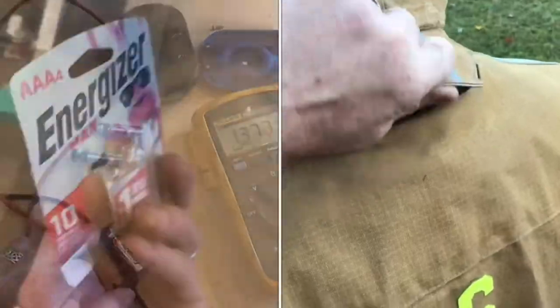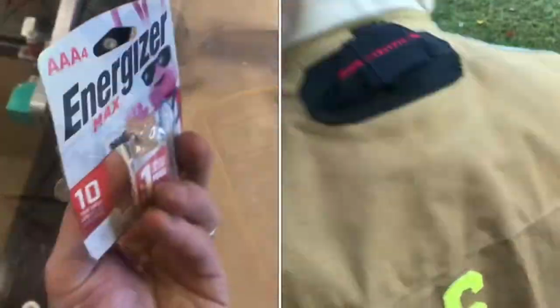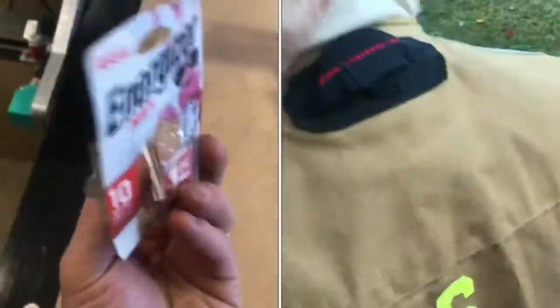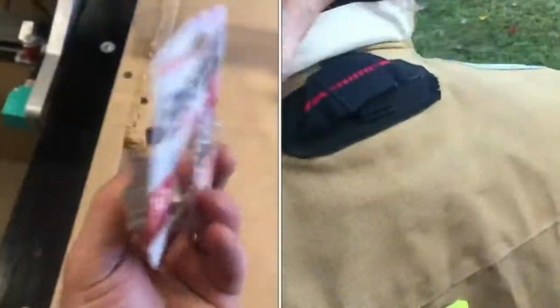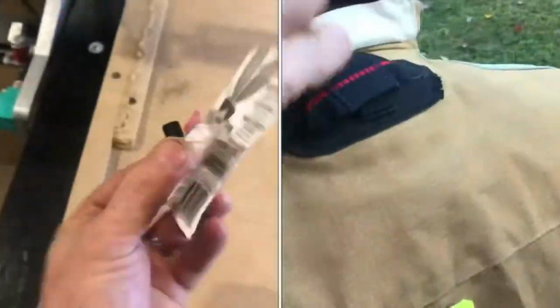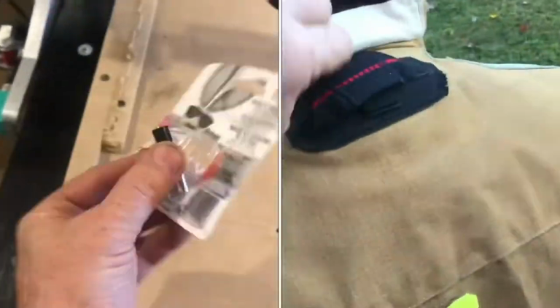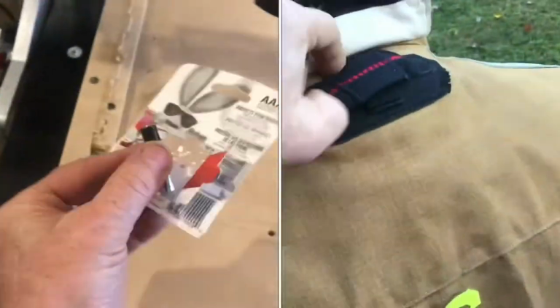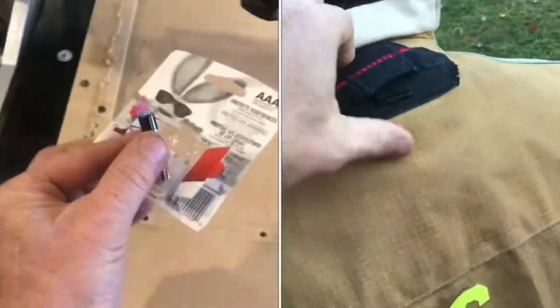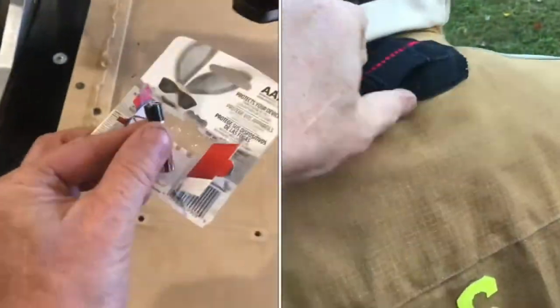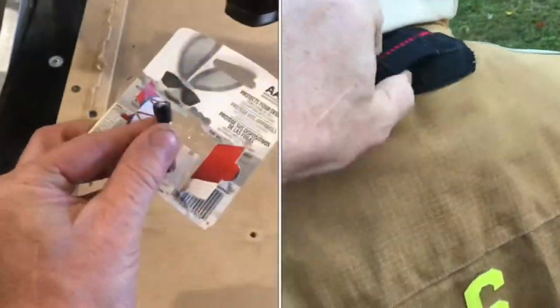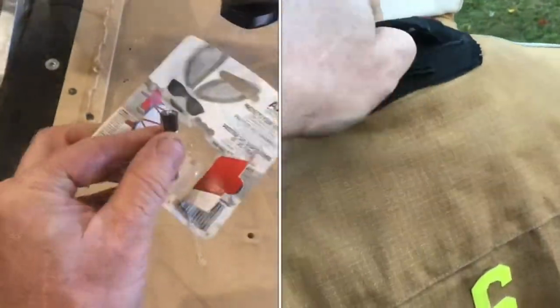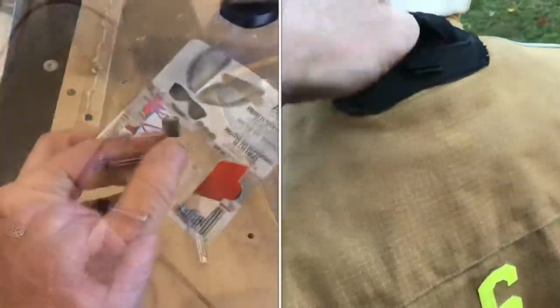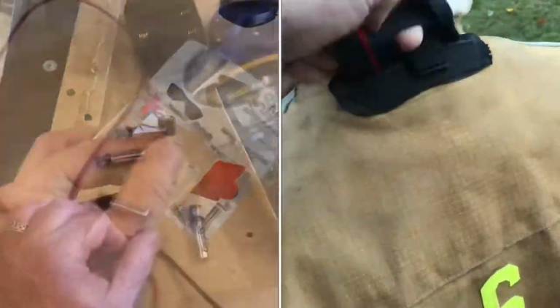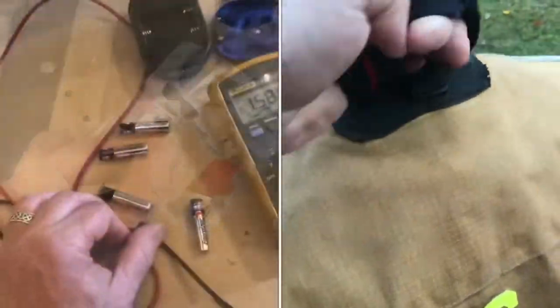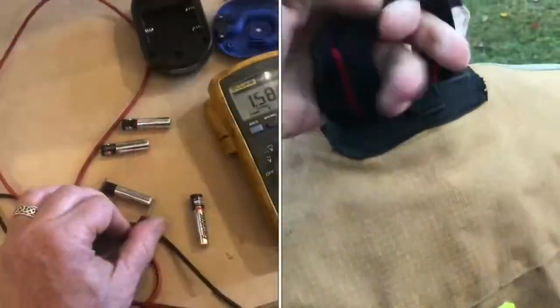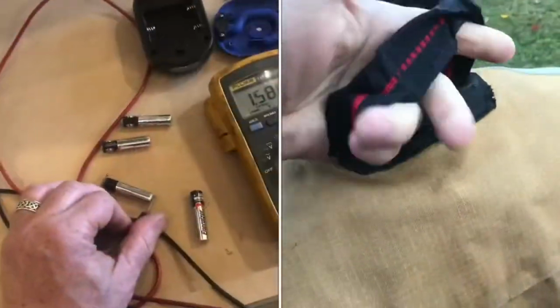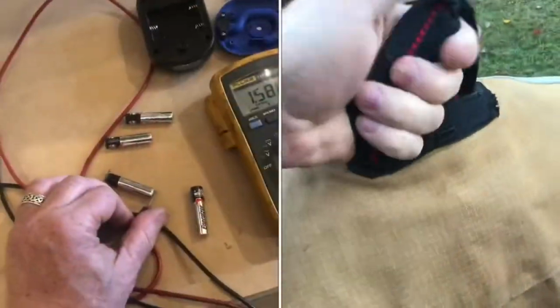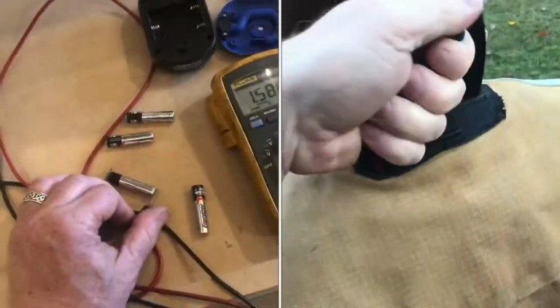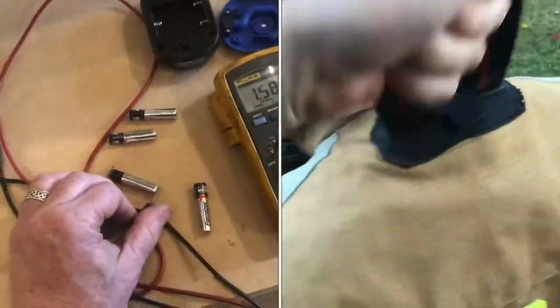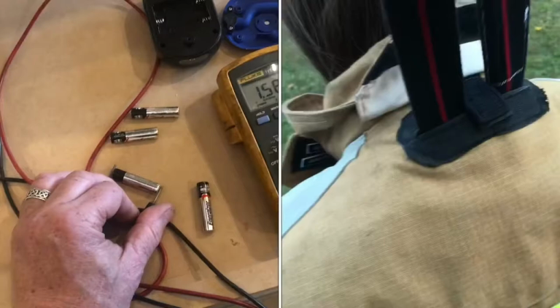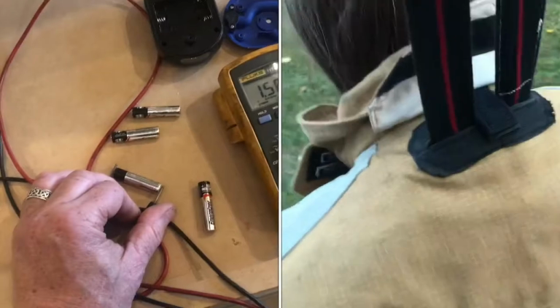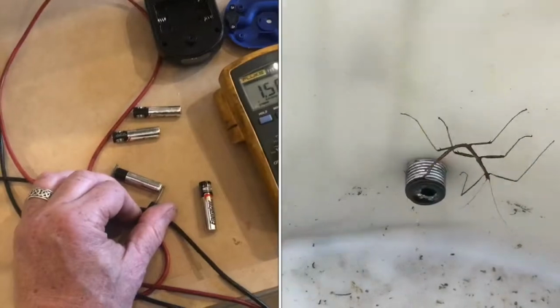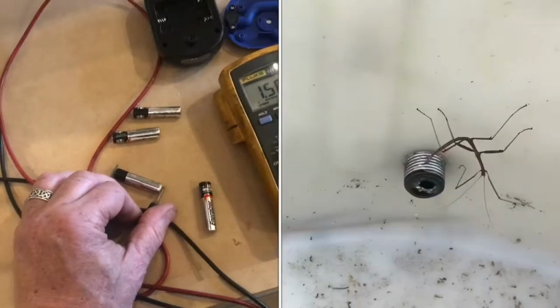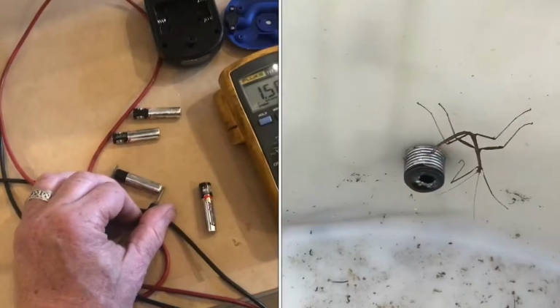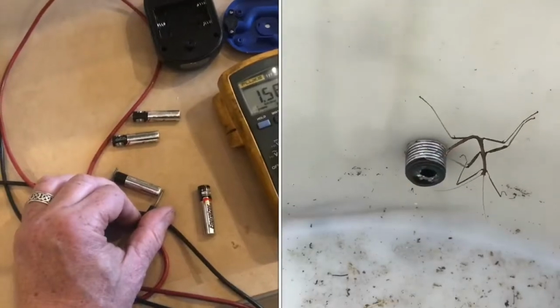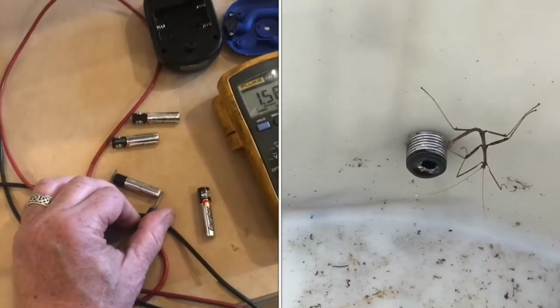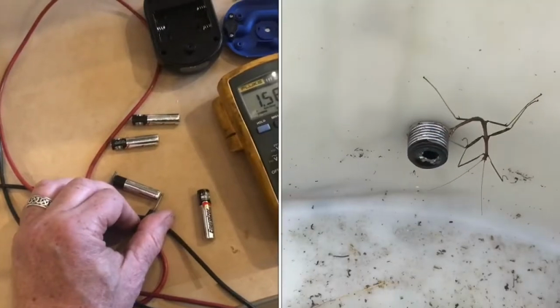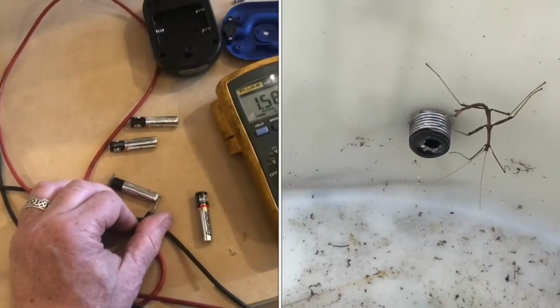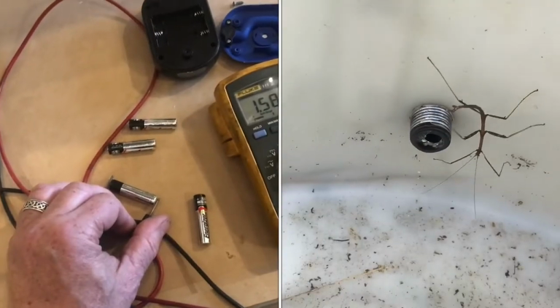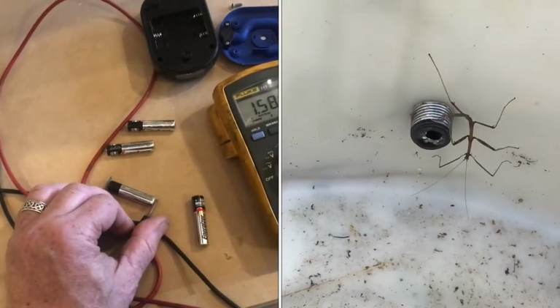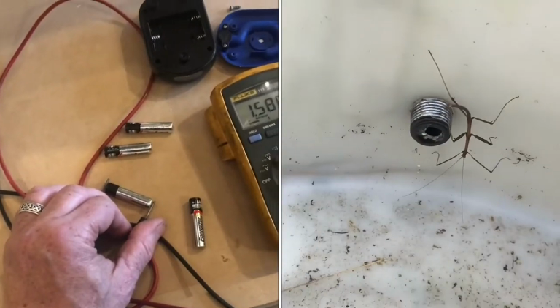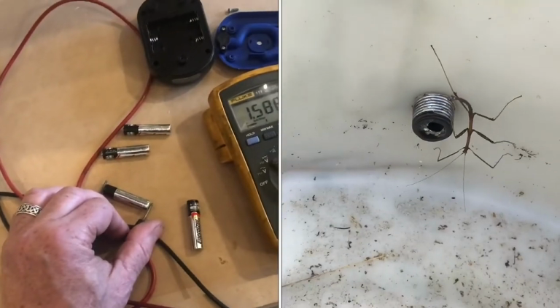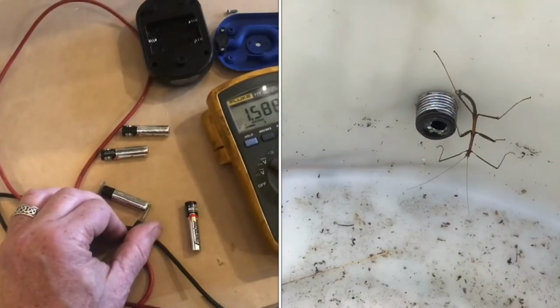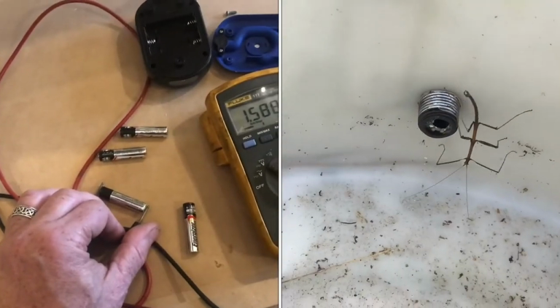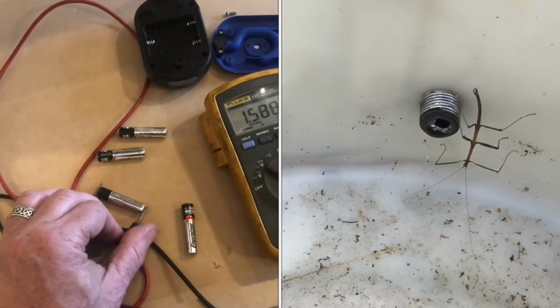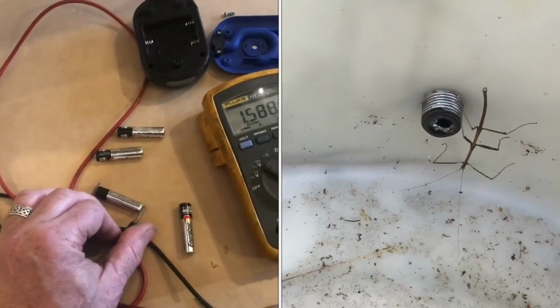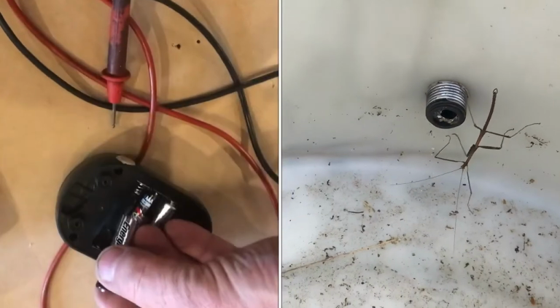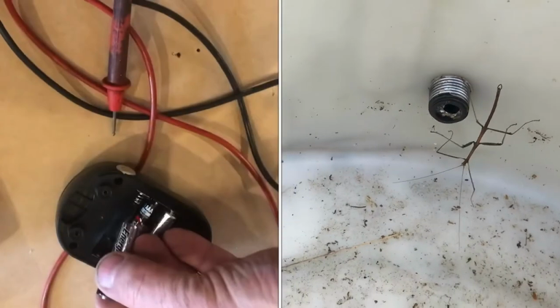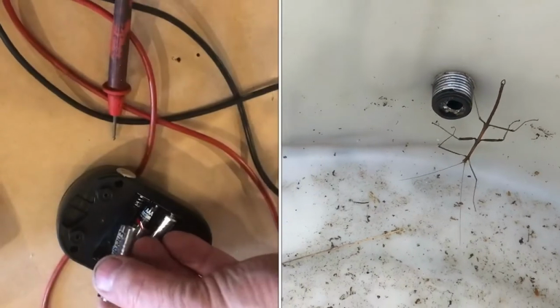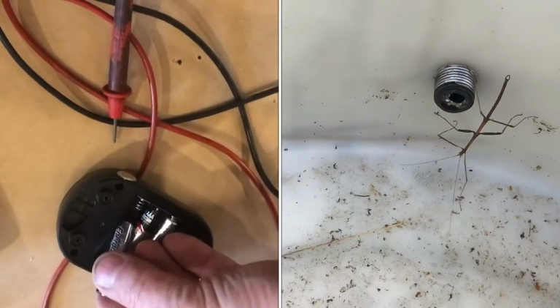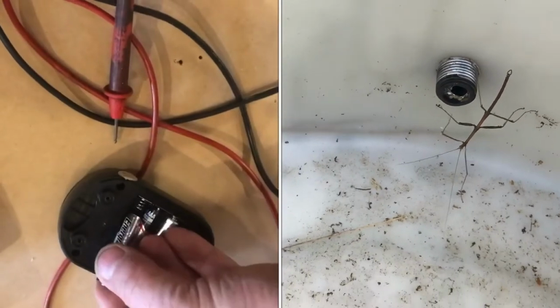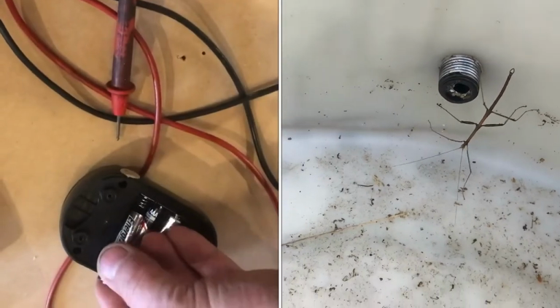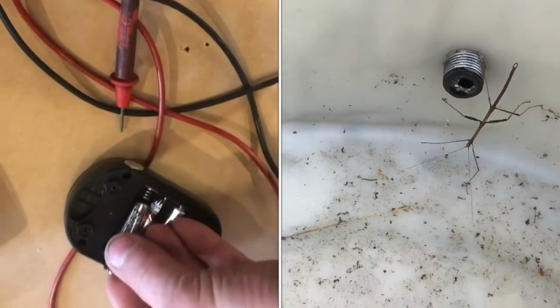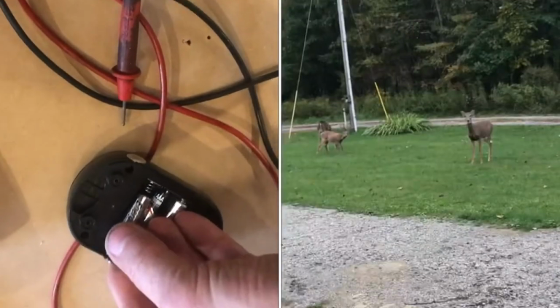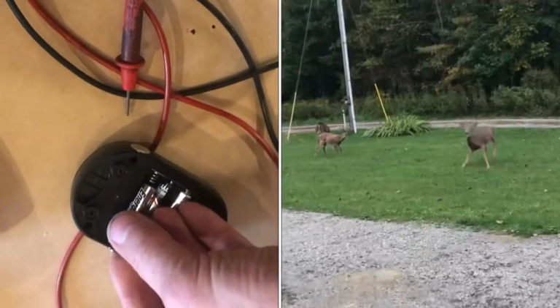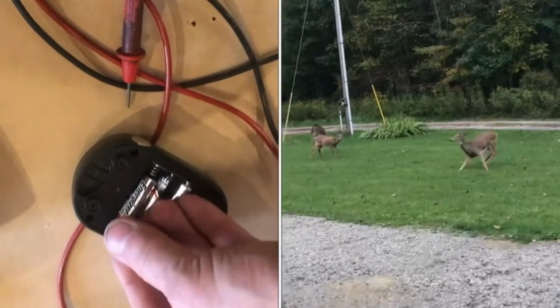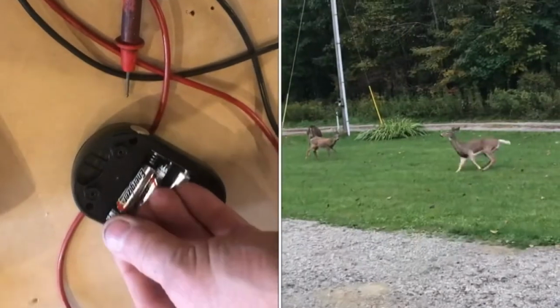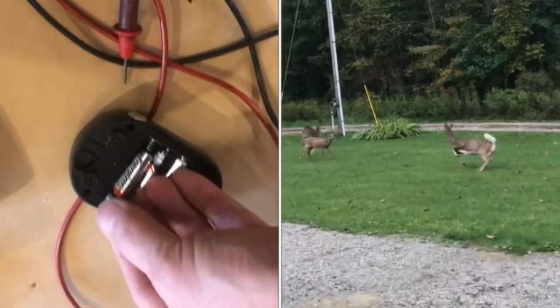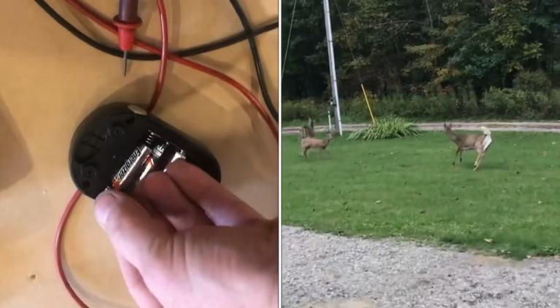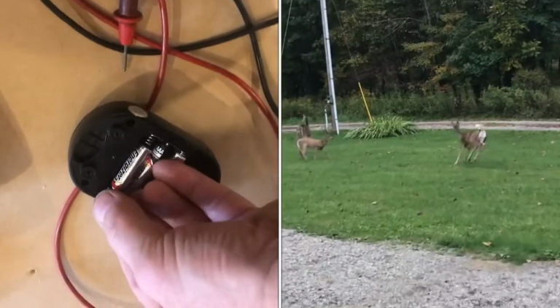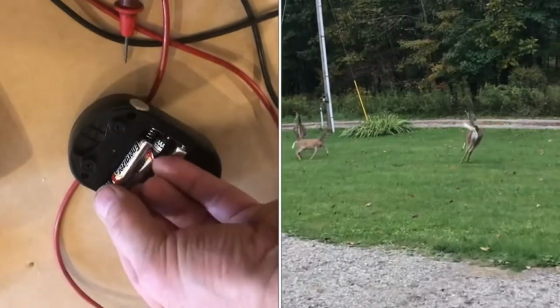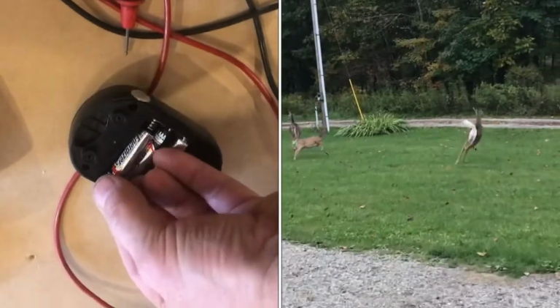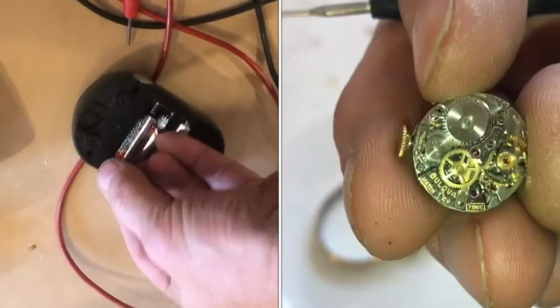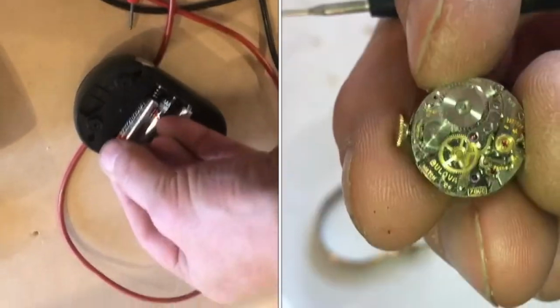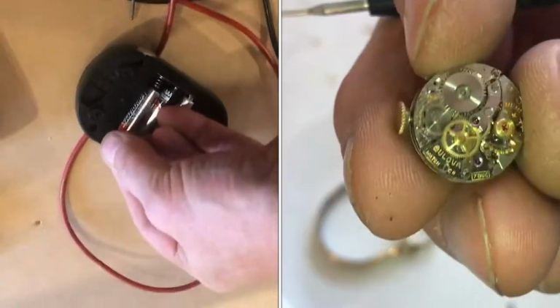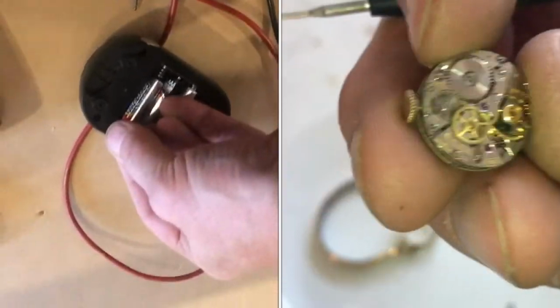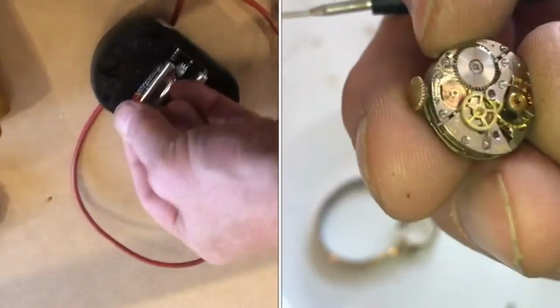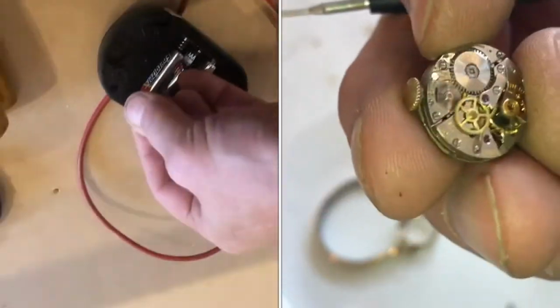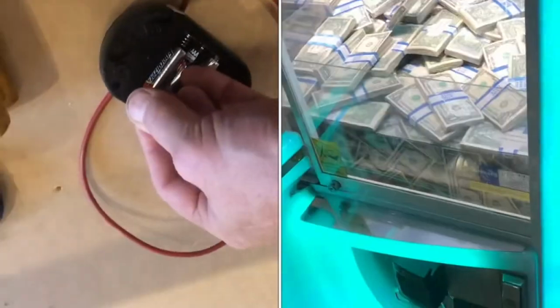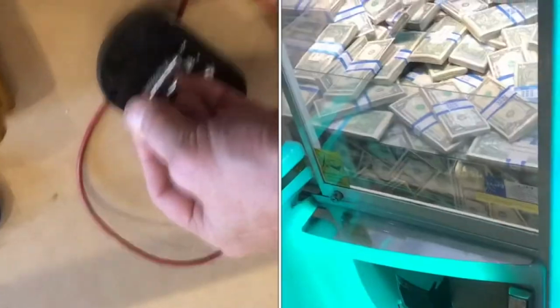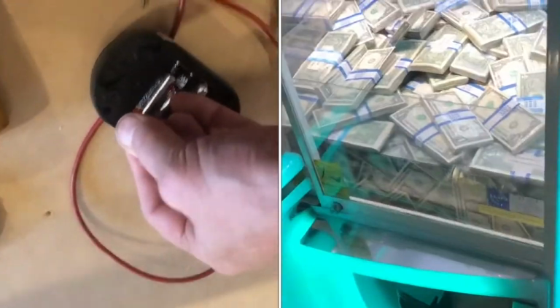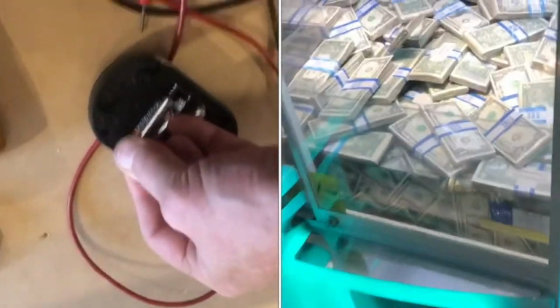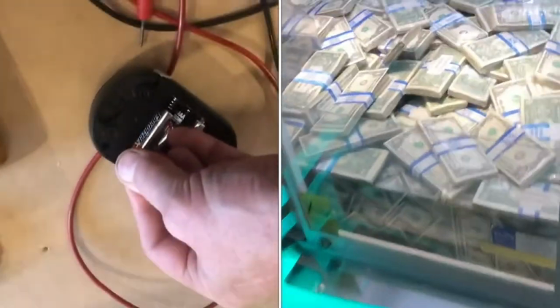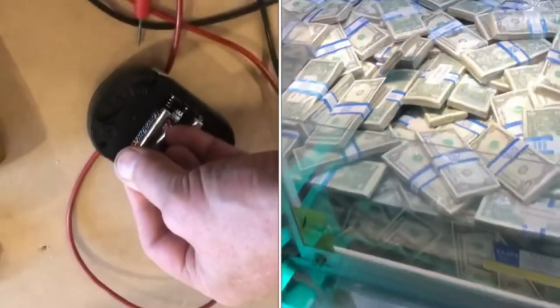Grab a brand new battery — this one is brand new at 1.5 volts. We'll put in the two batteries that are good plus the brand new one.